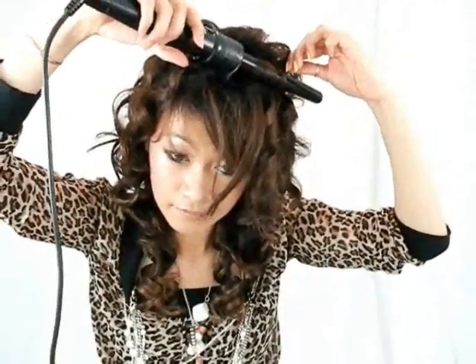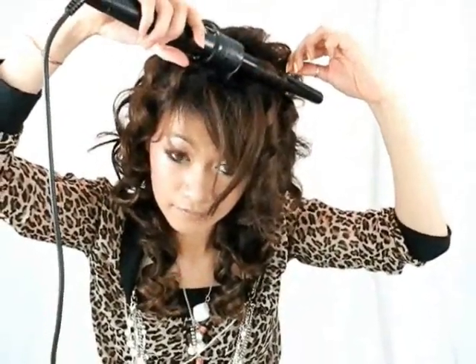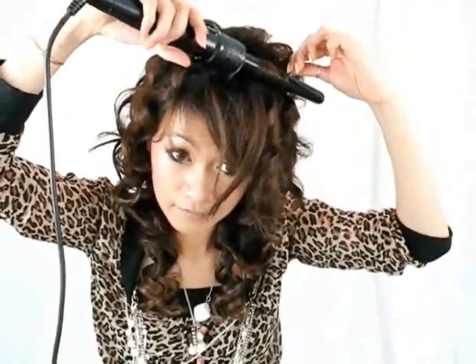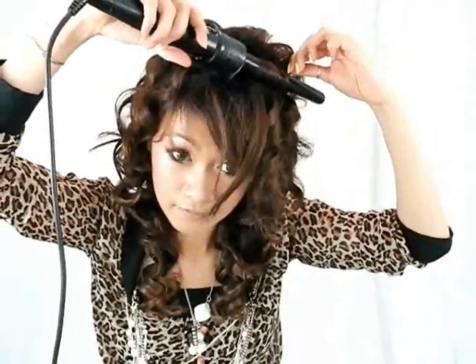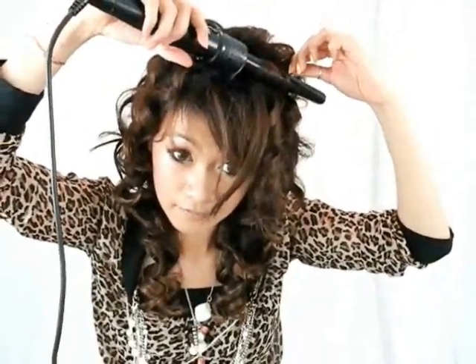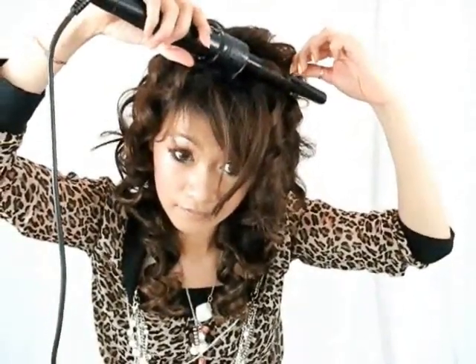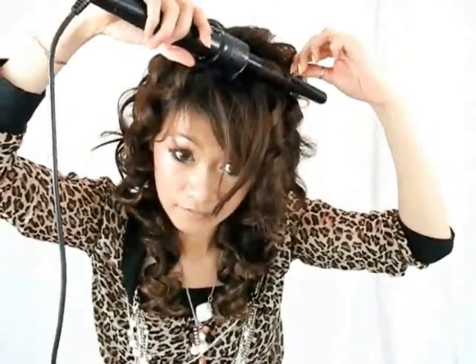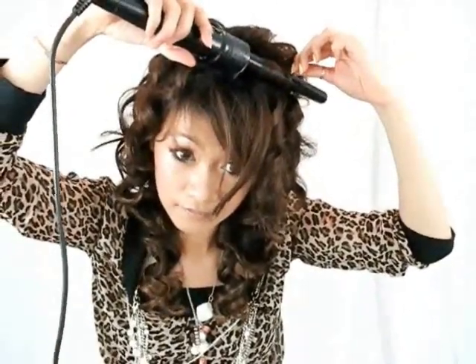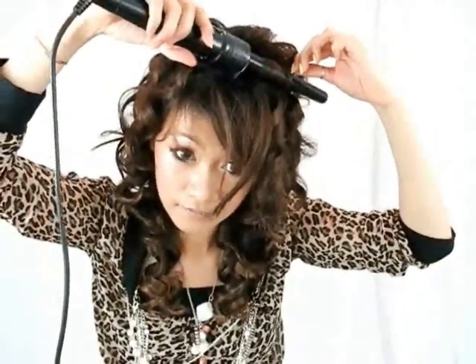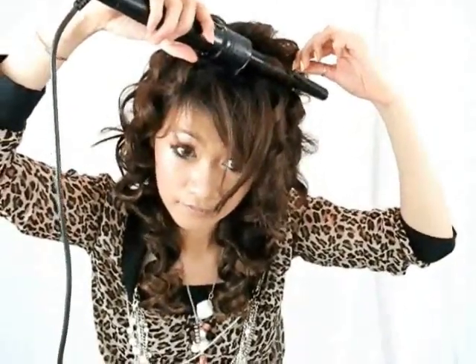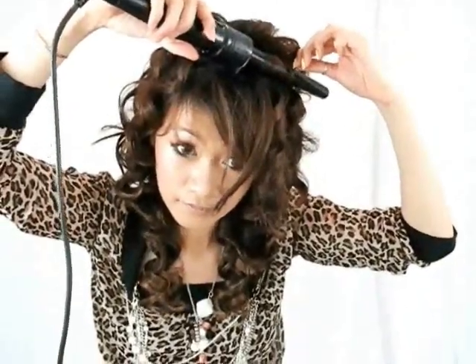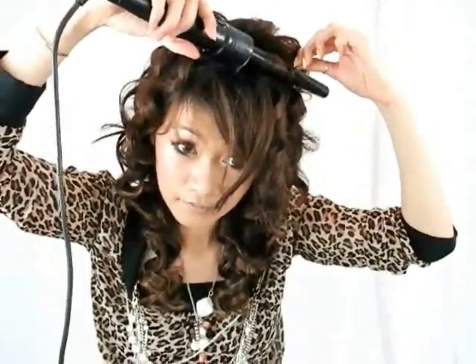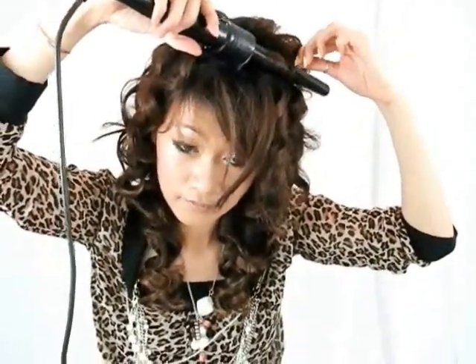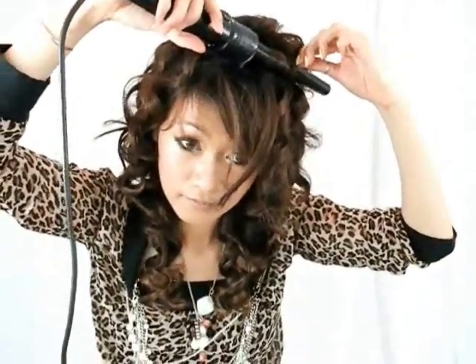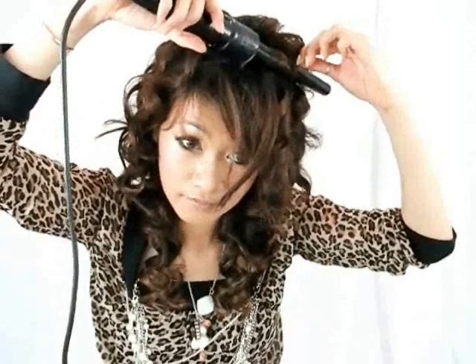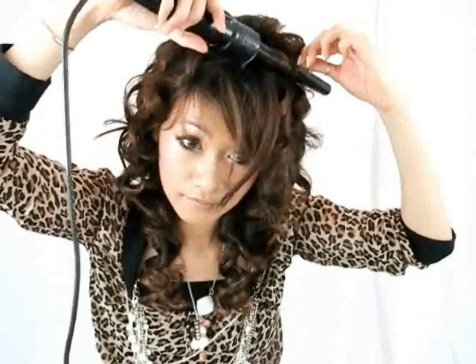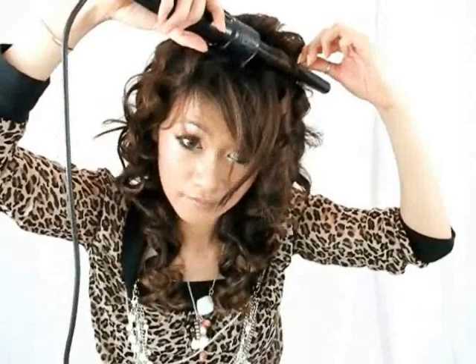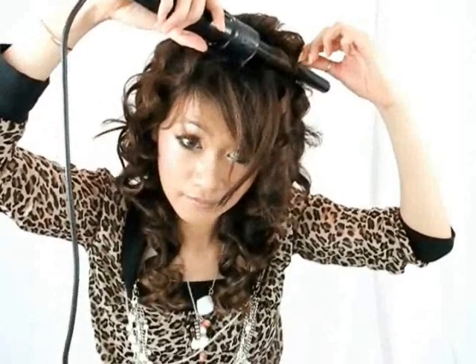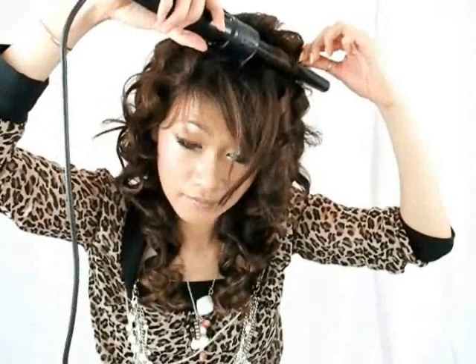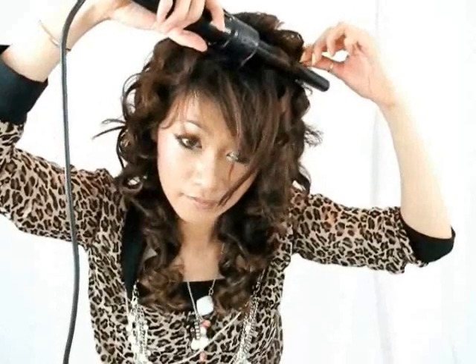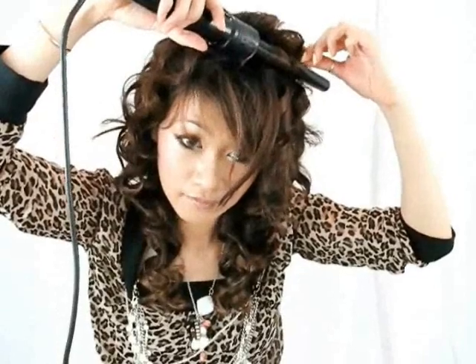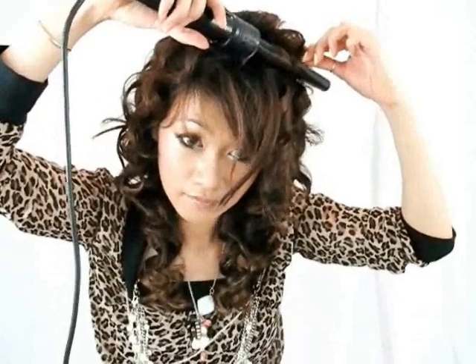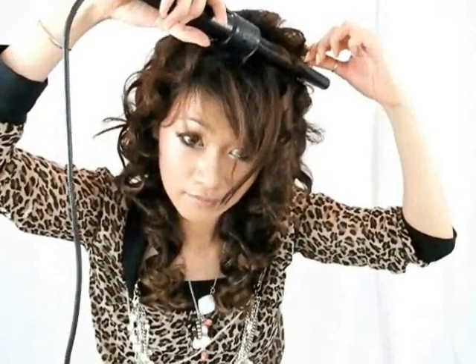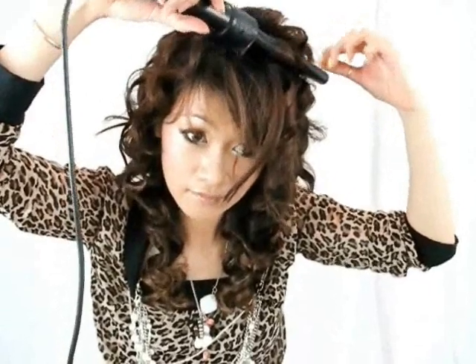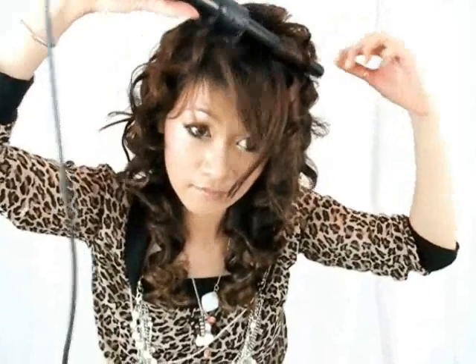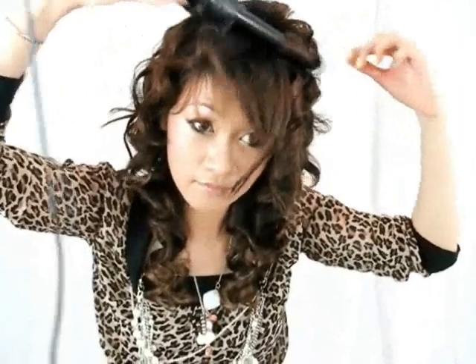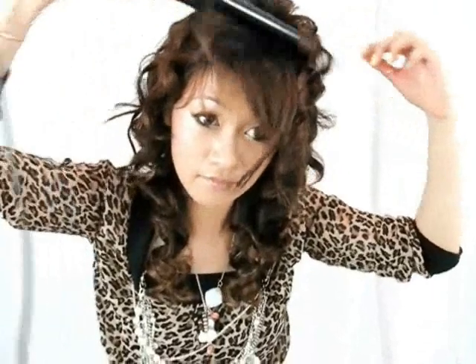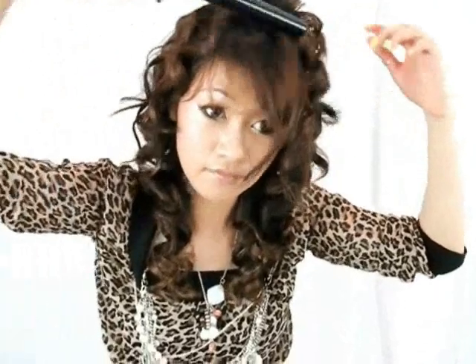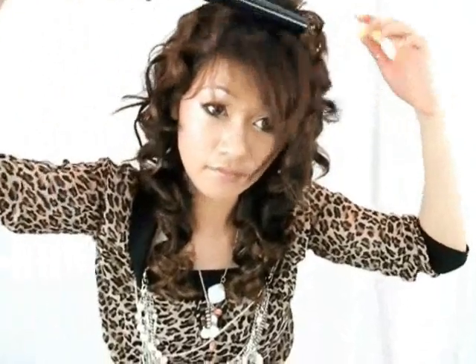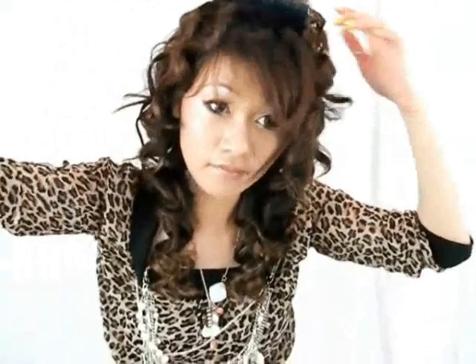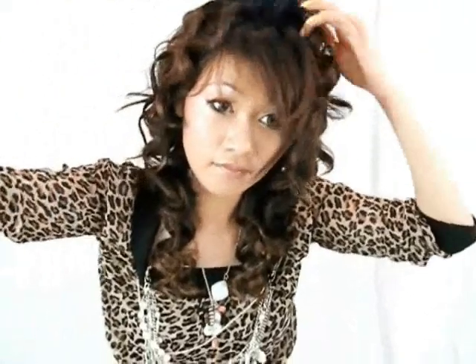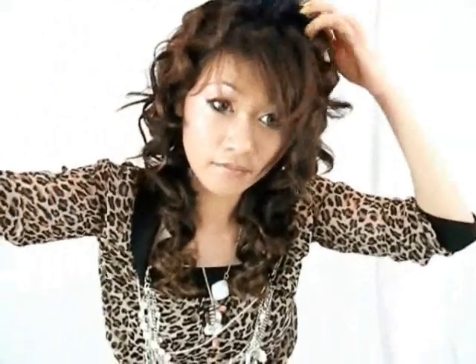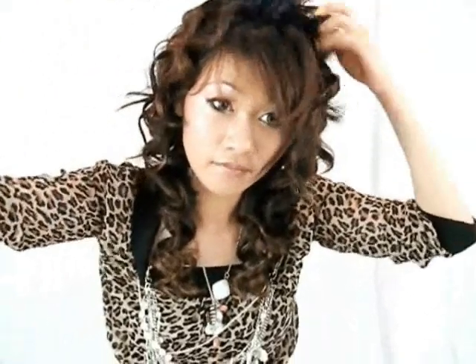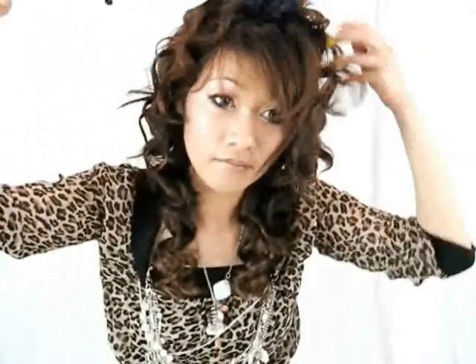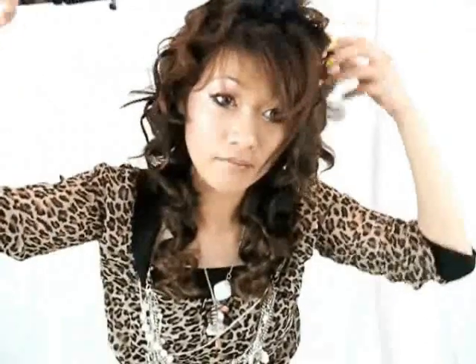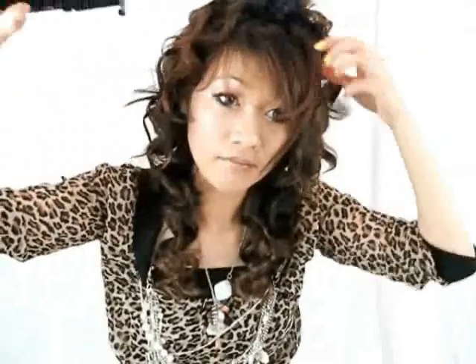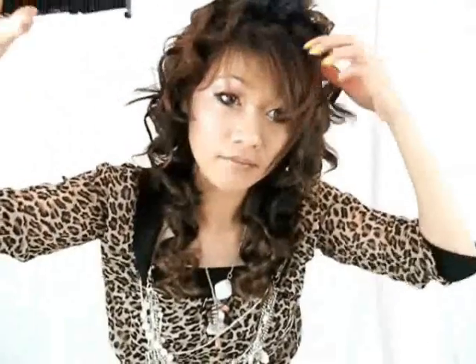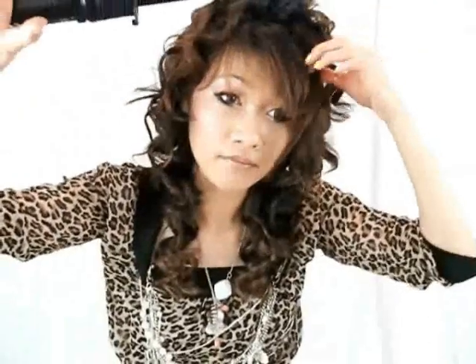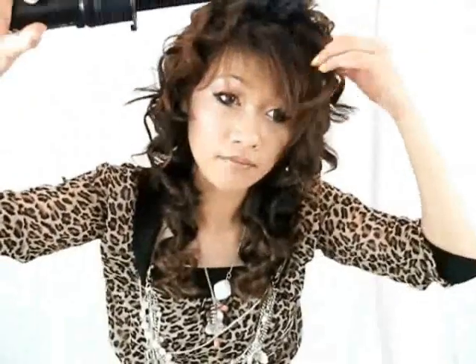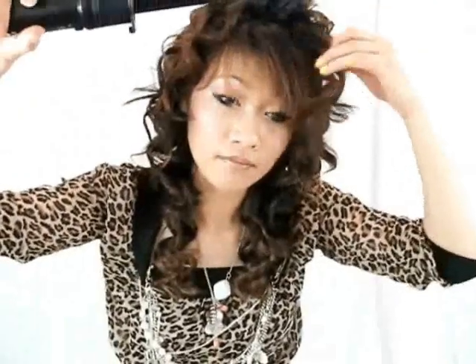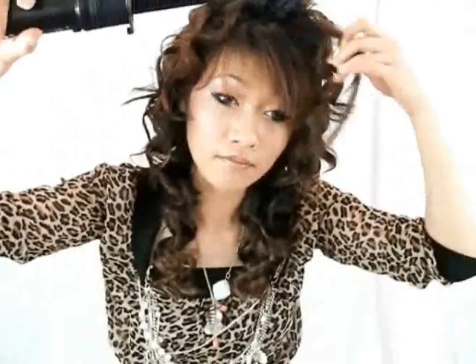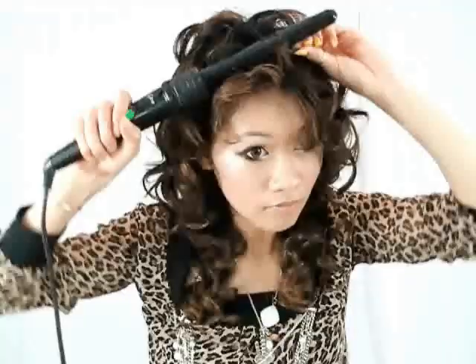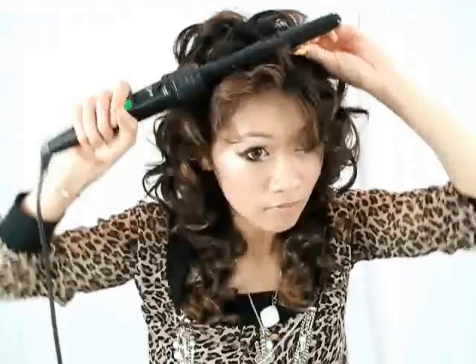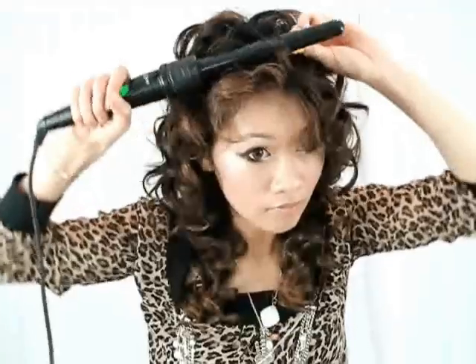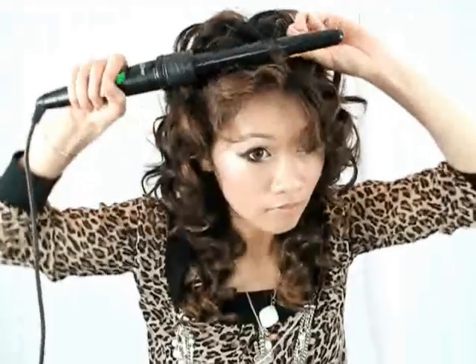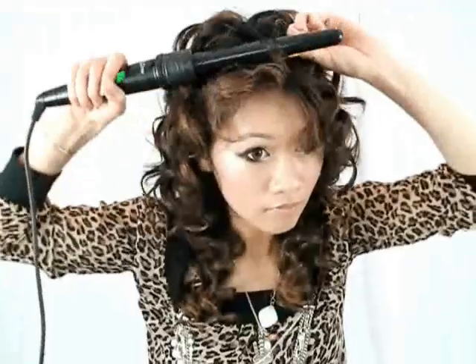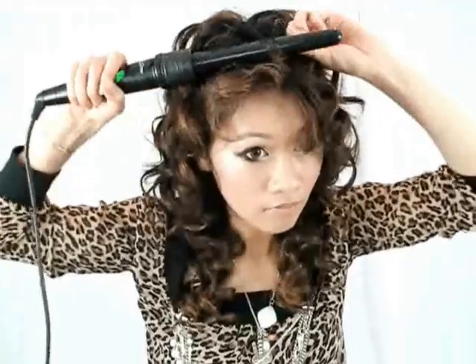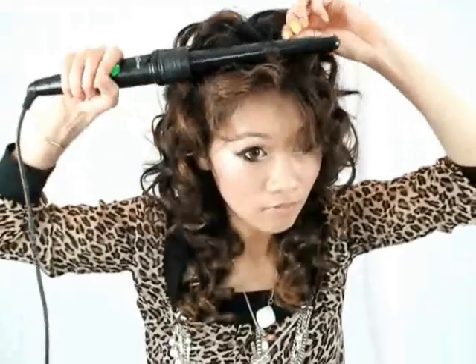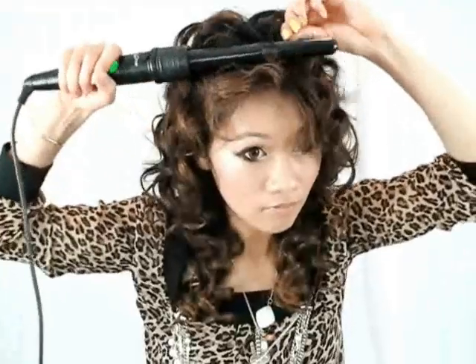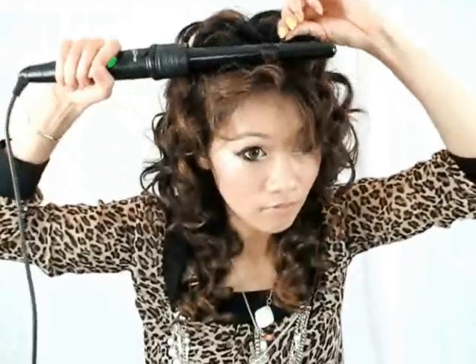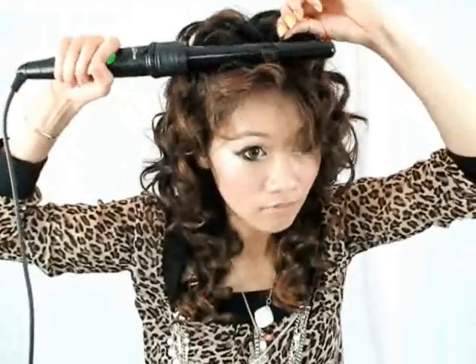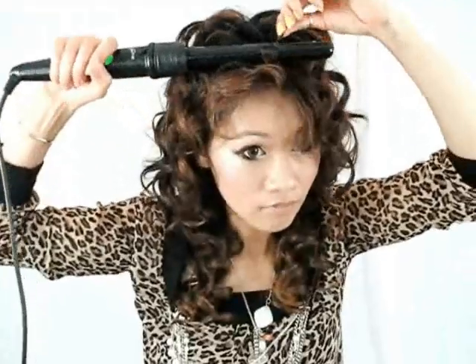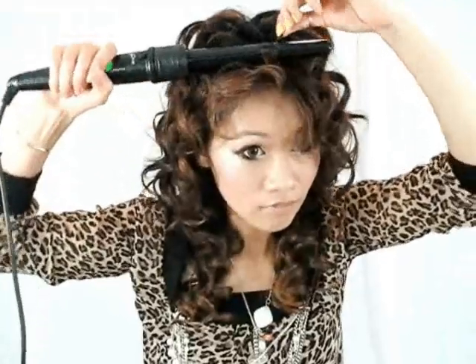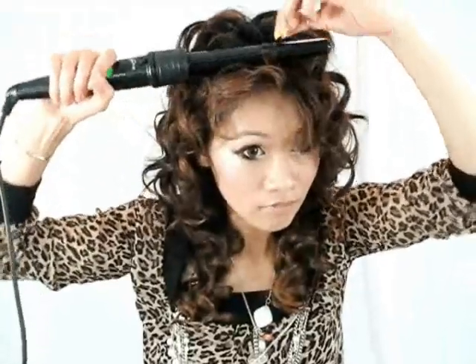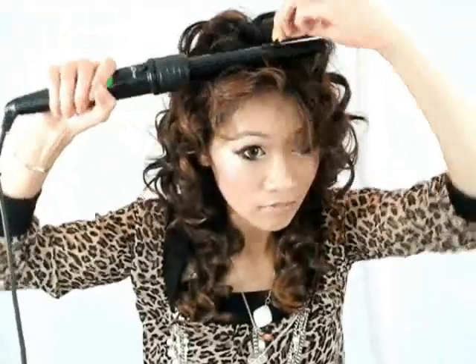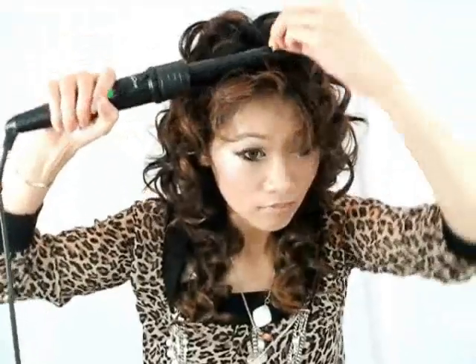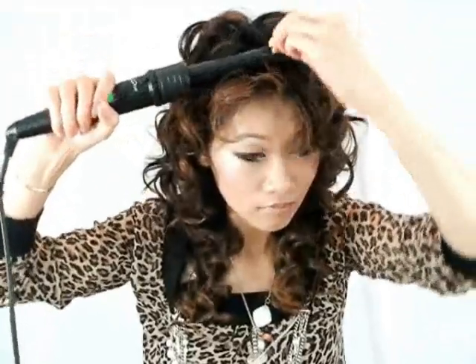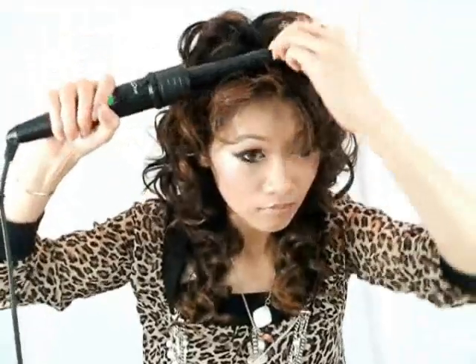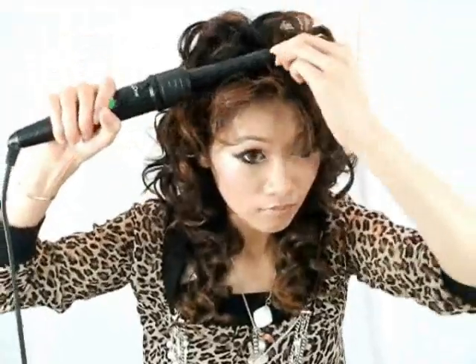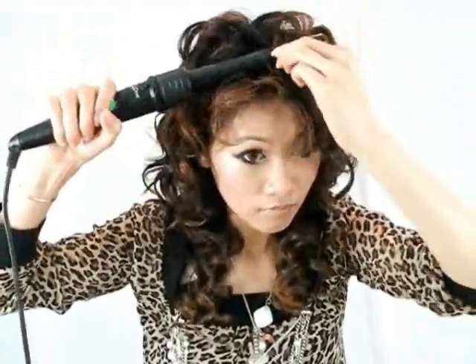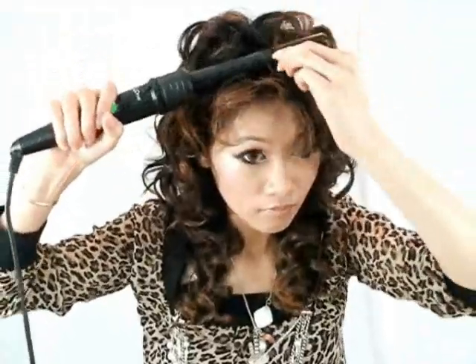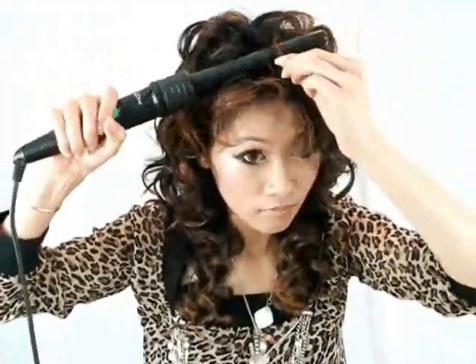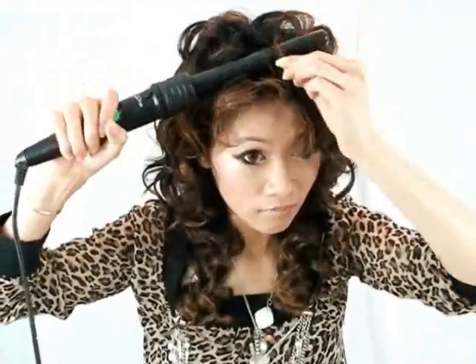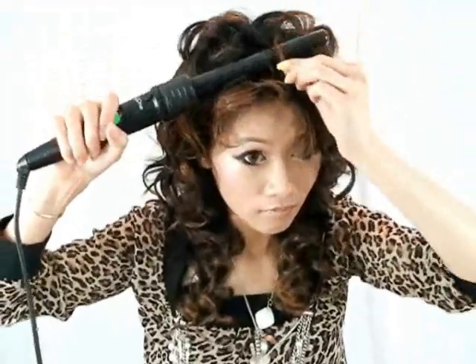I have a full head of hair and it takes me about 25 minutes to fully curl my hair. And don't forget to curl your bangs as well!